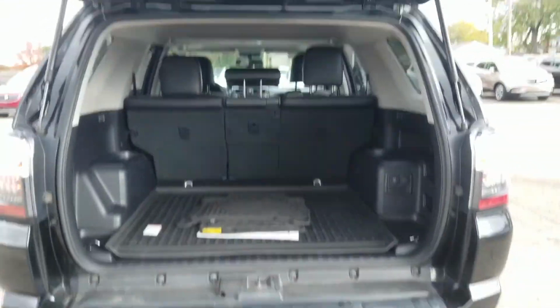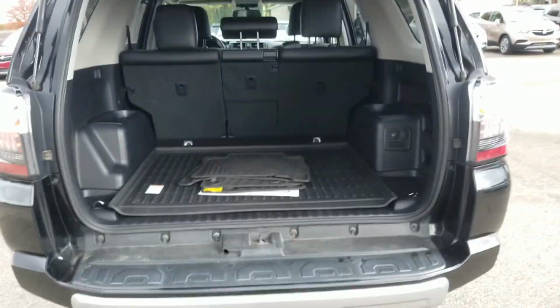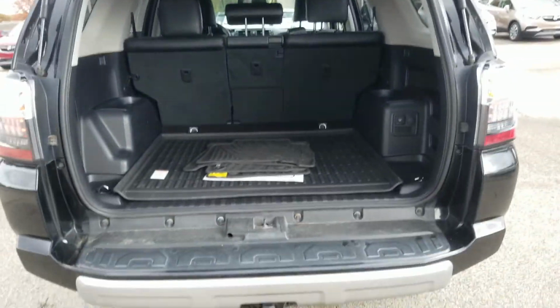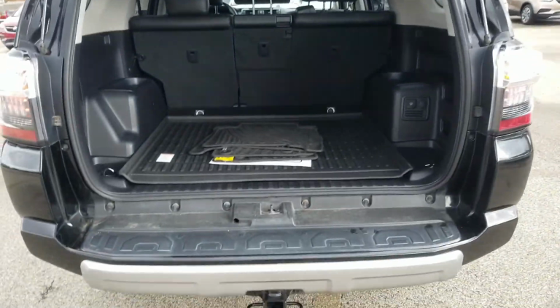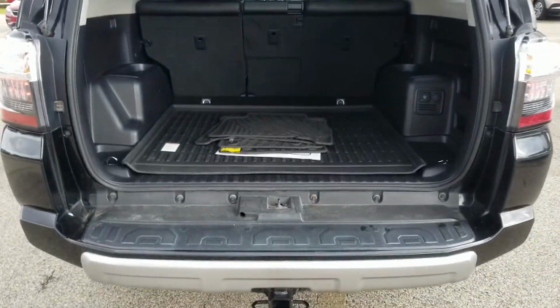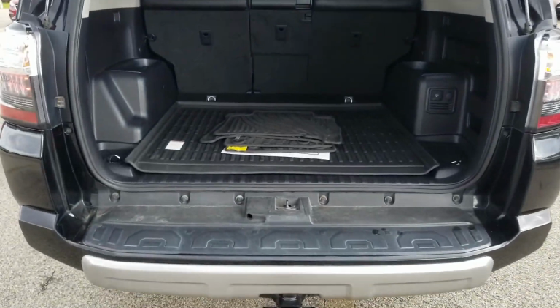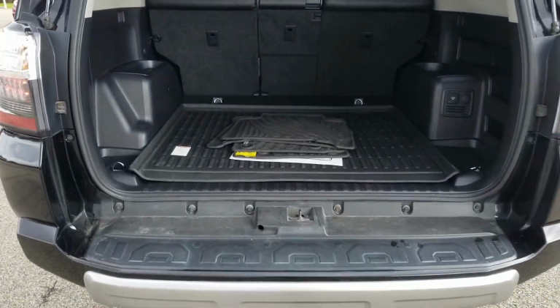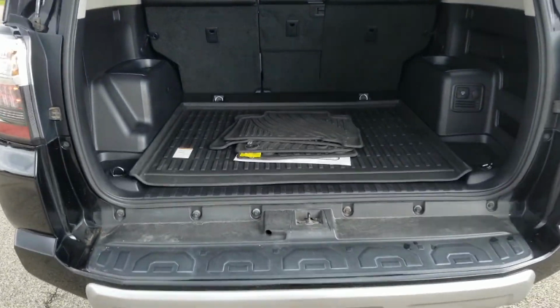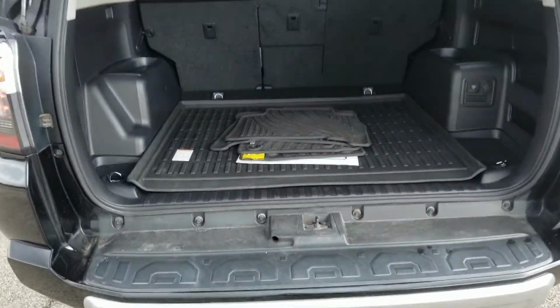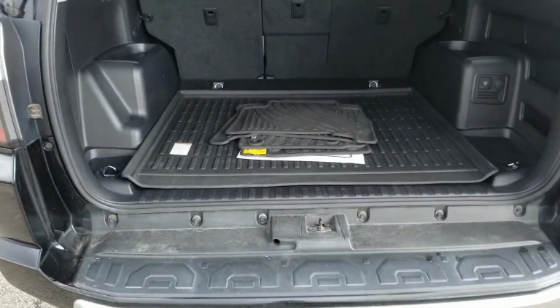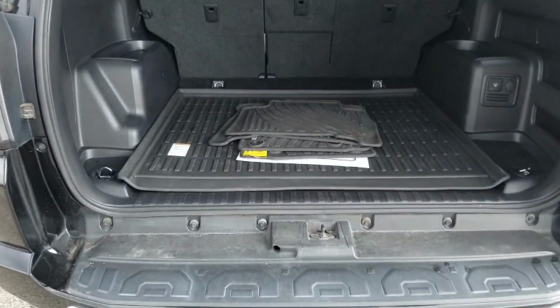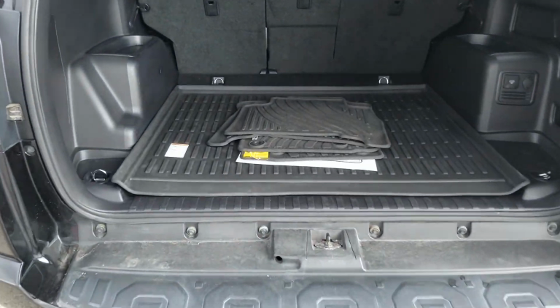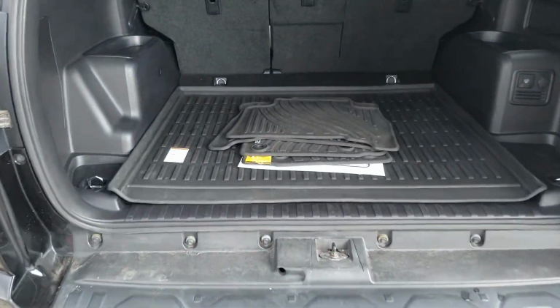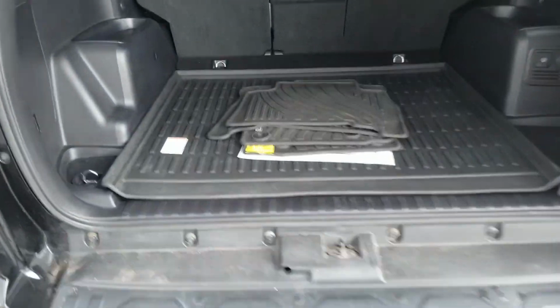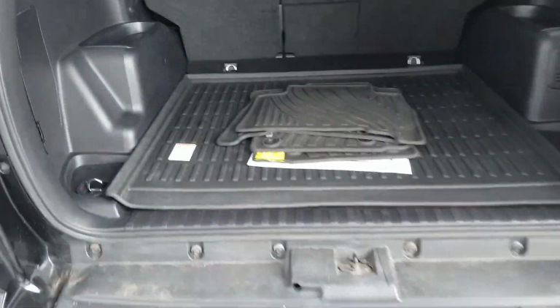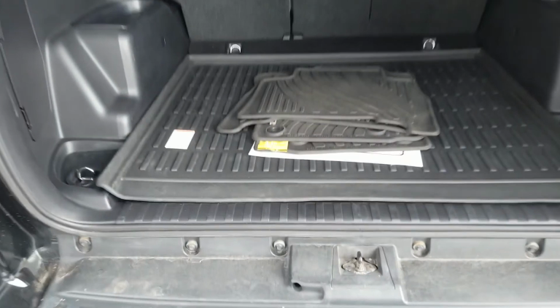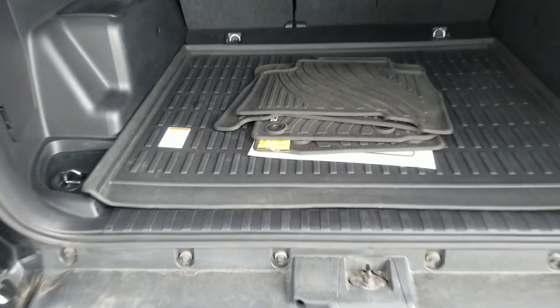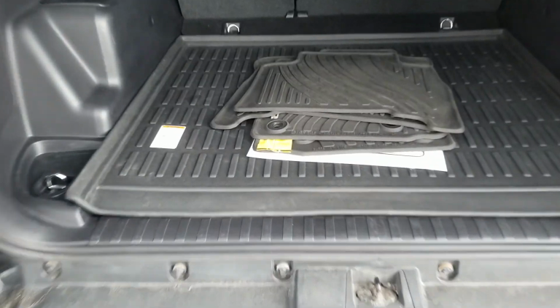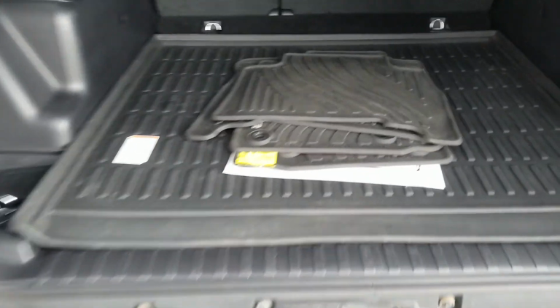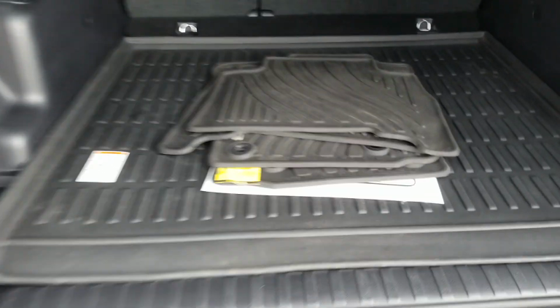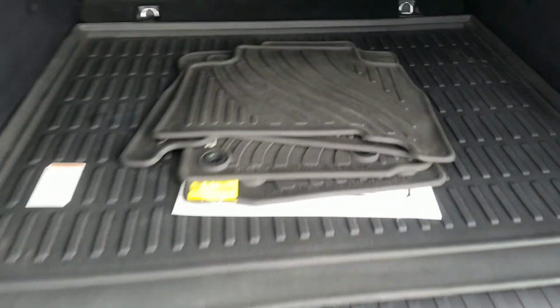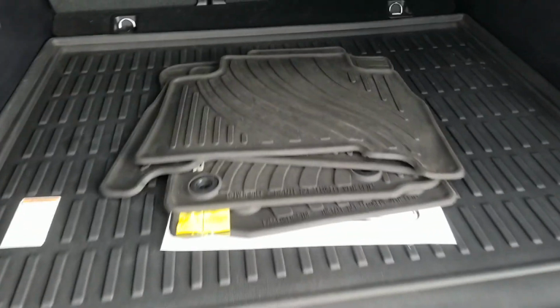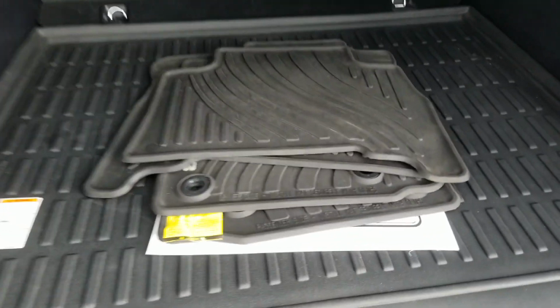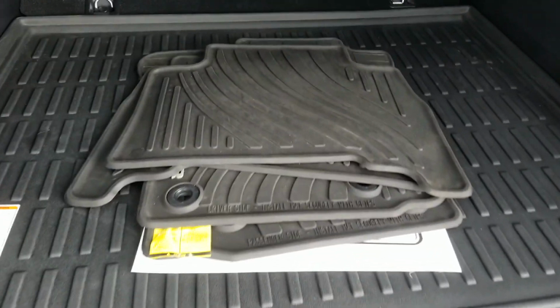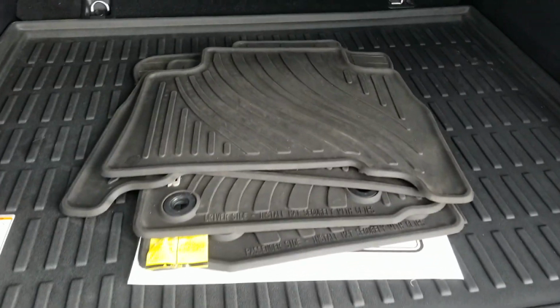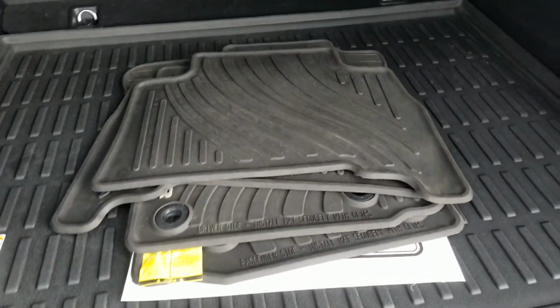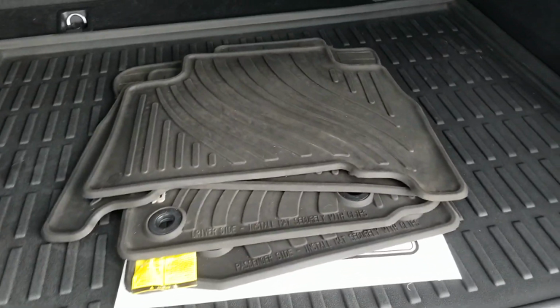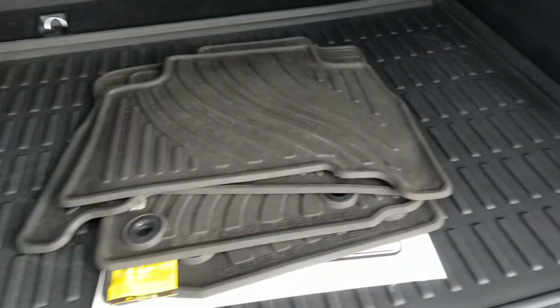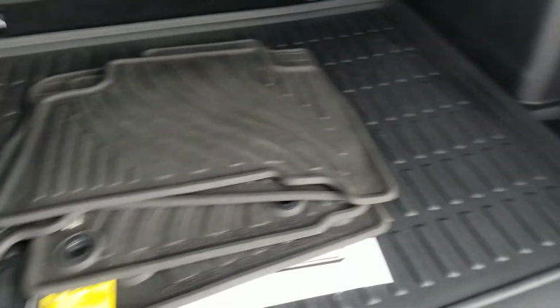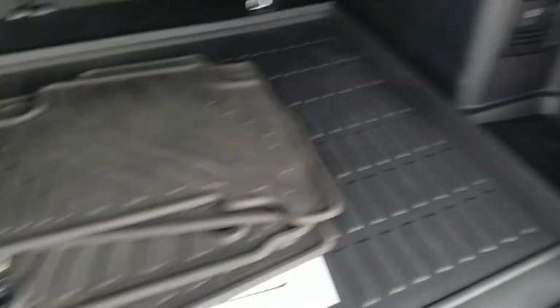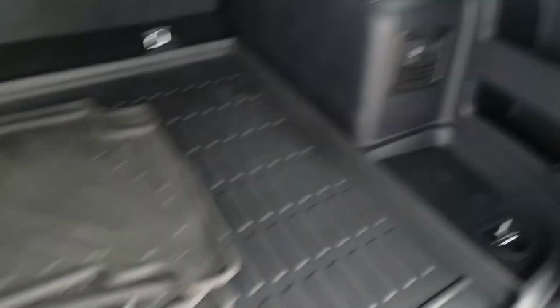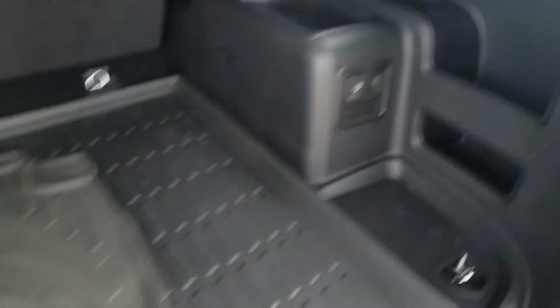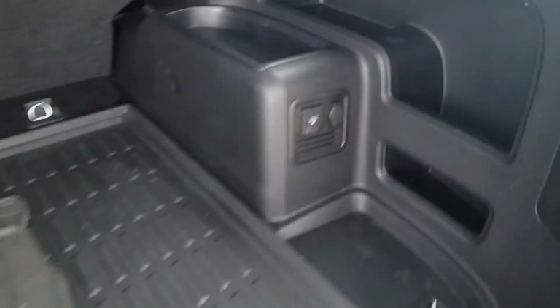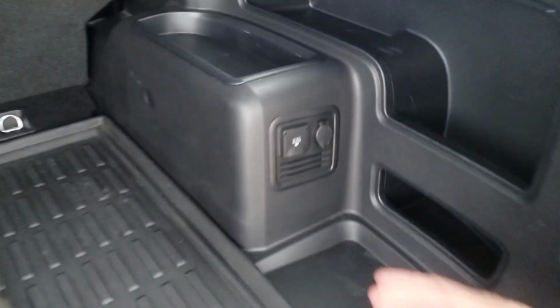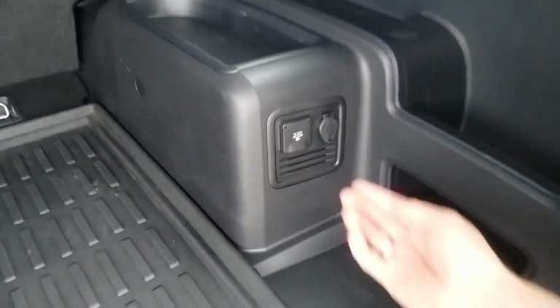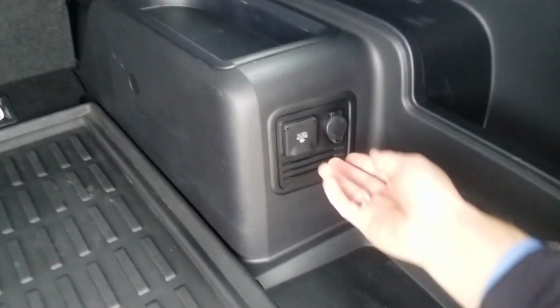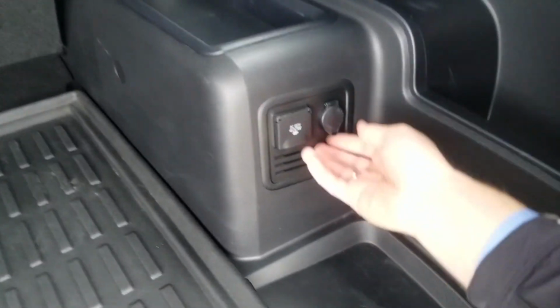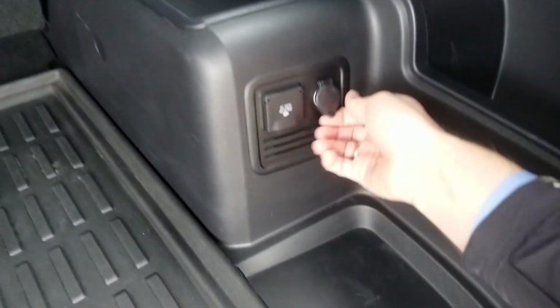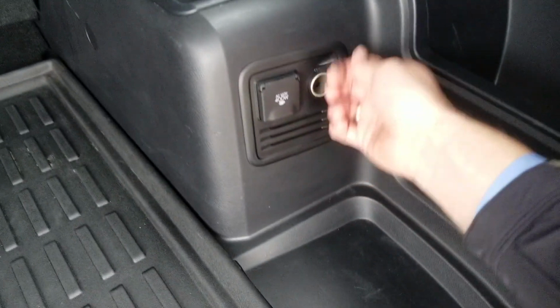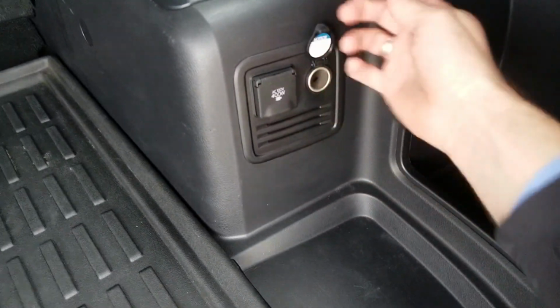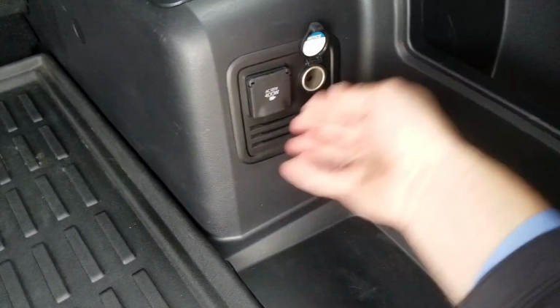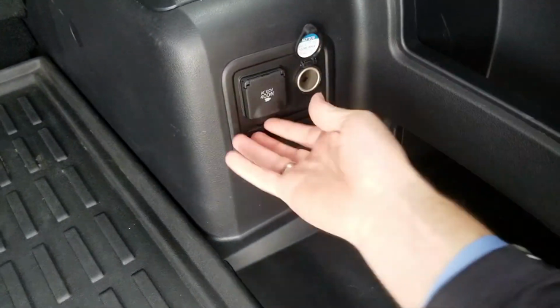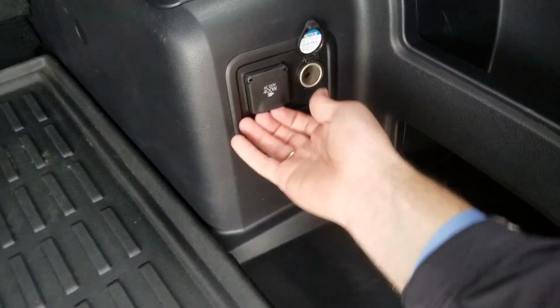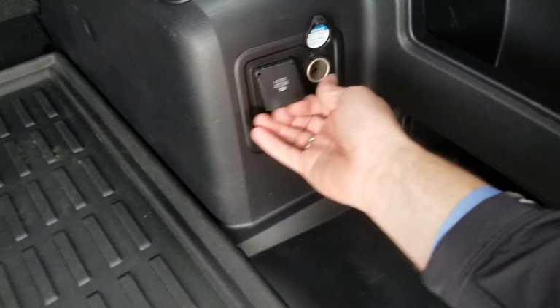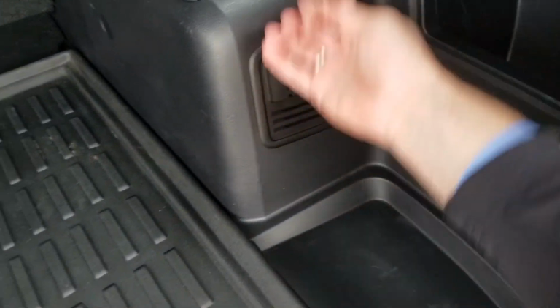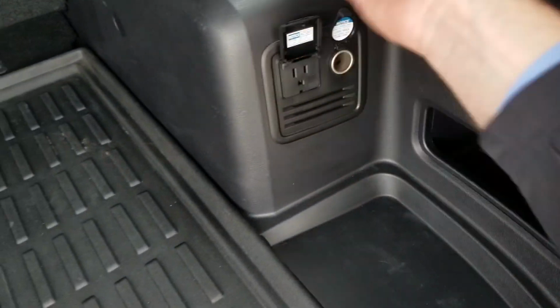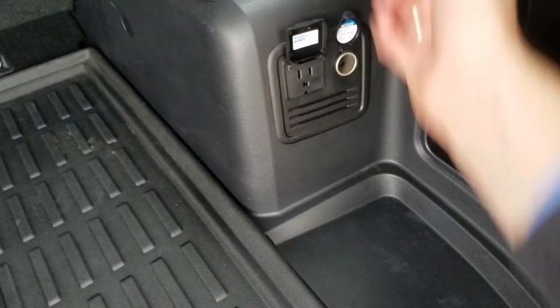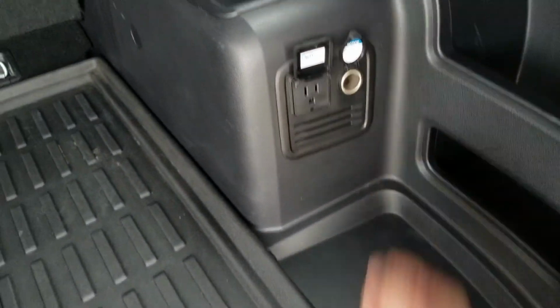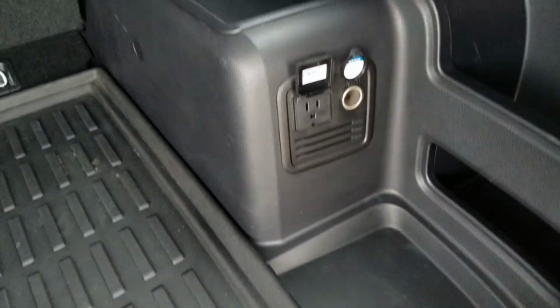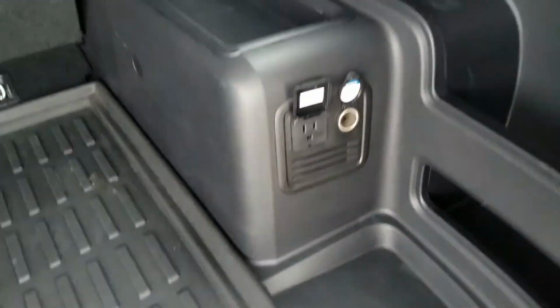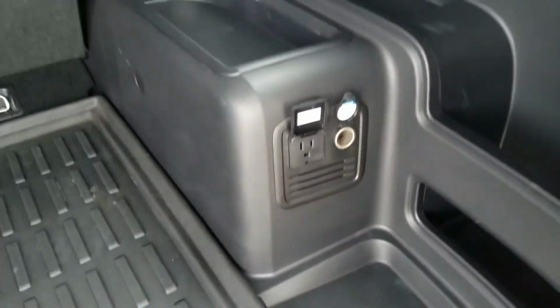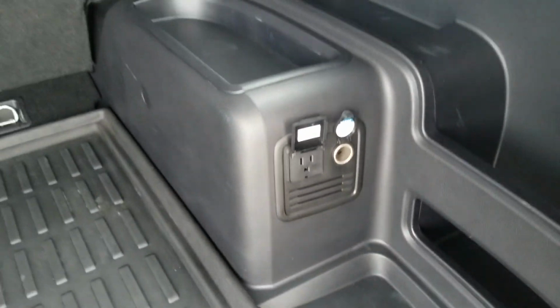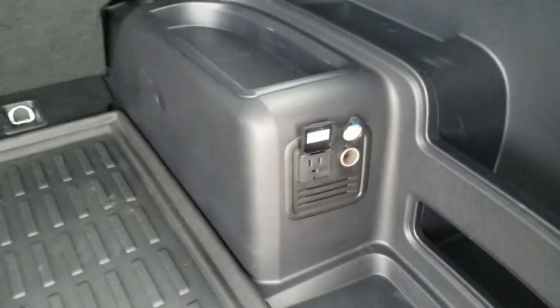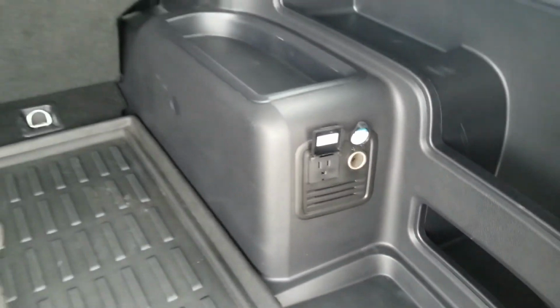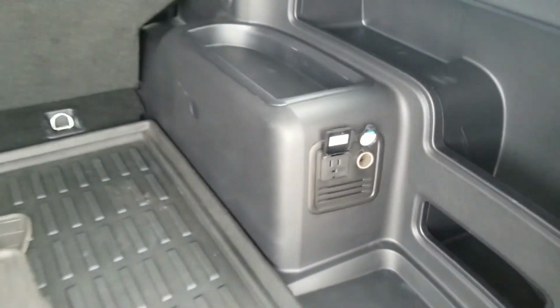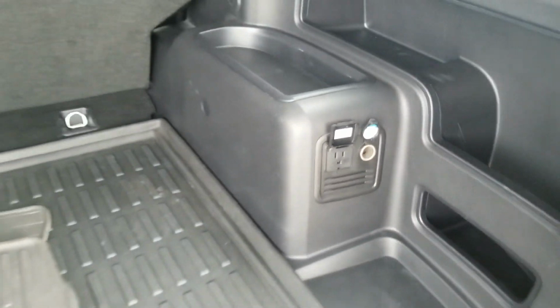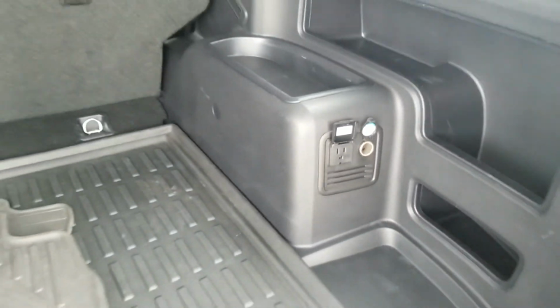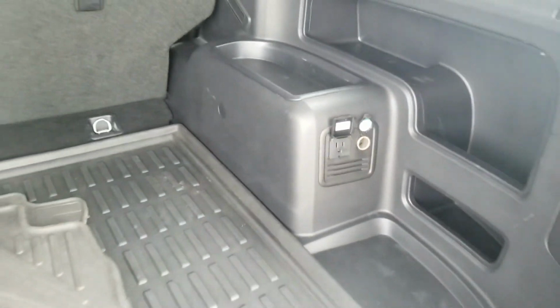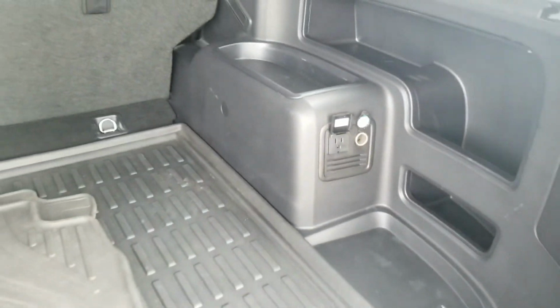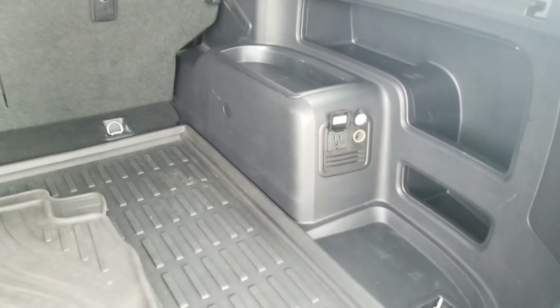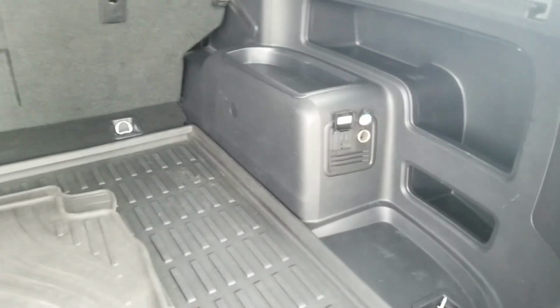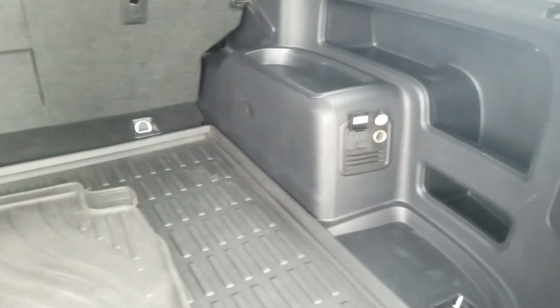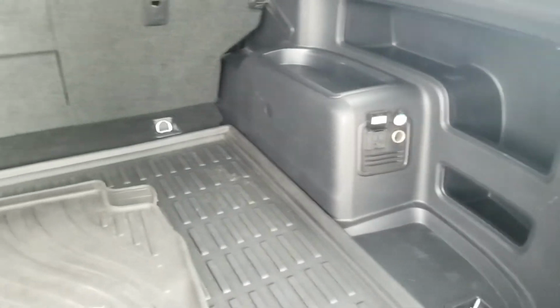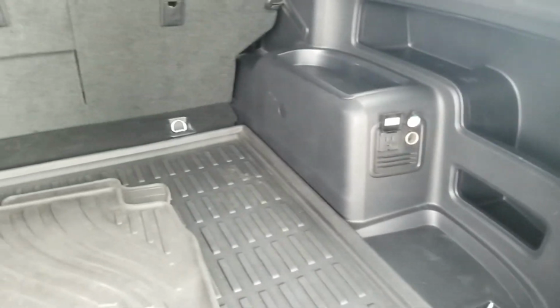Here's a look into the back. All-weather floor mats, very nice. We have an auxiliary charger and an outlet there.